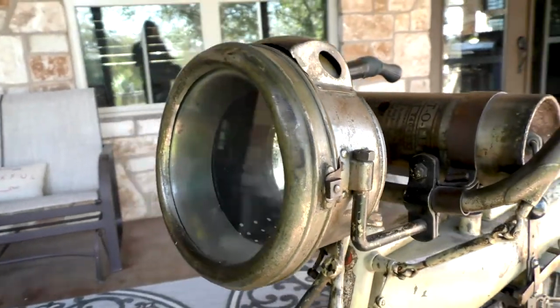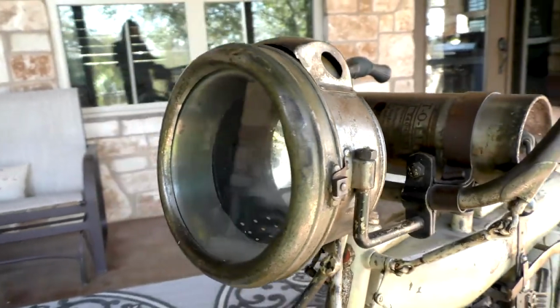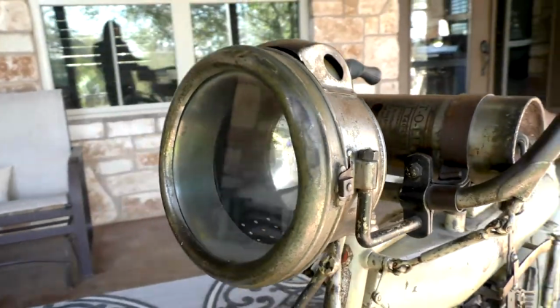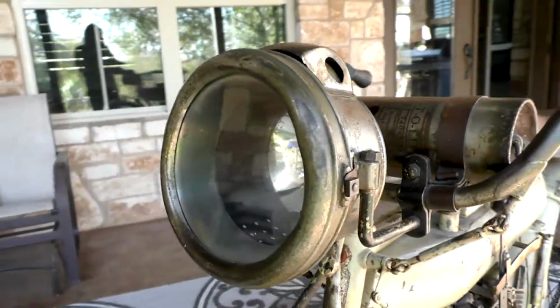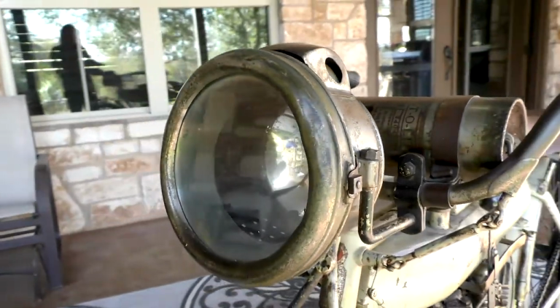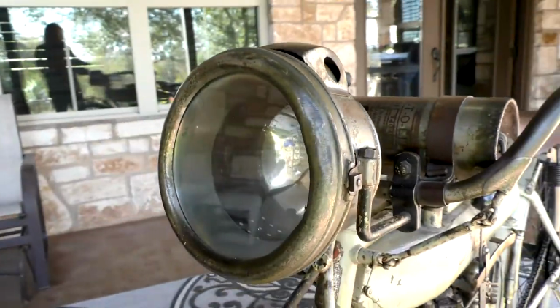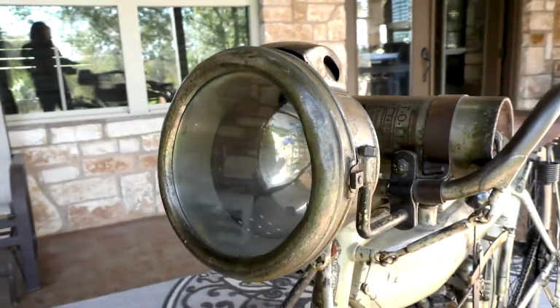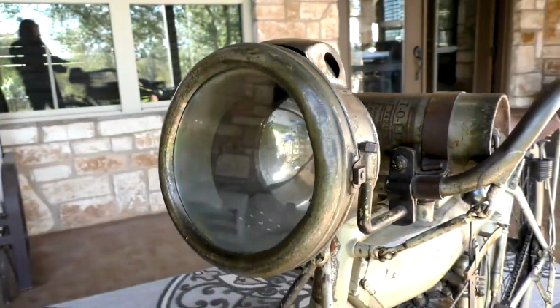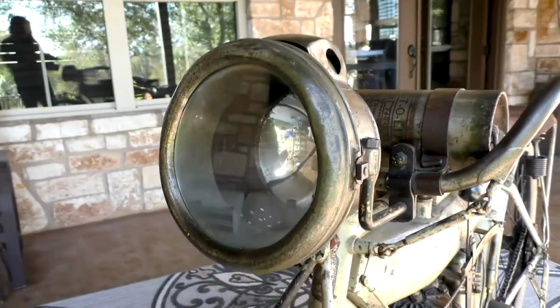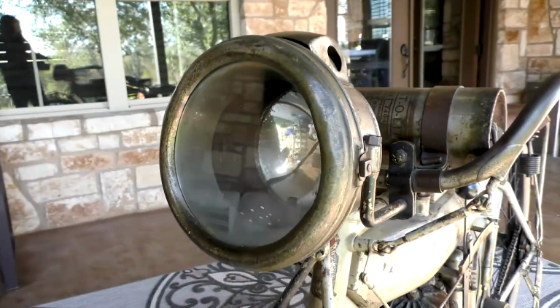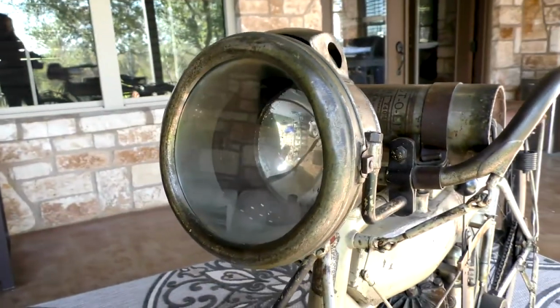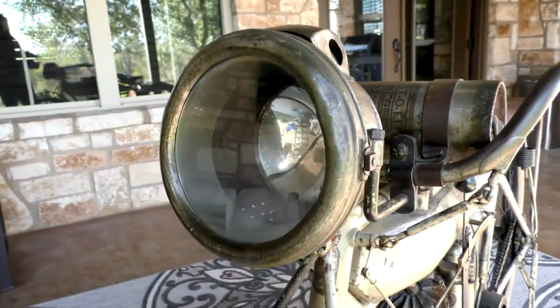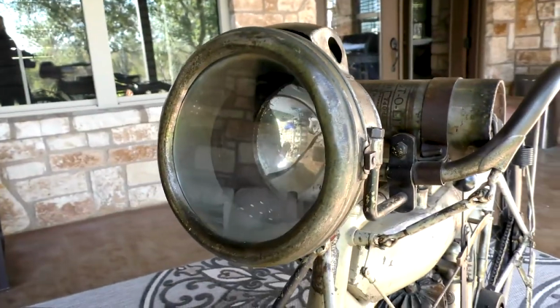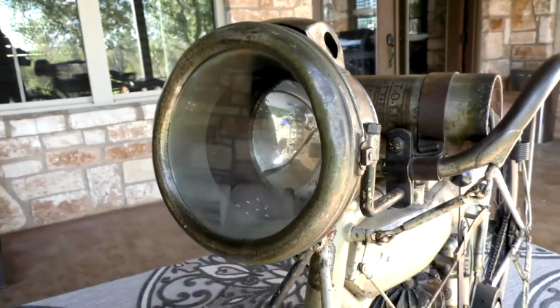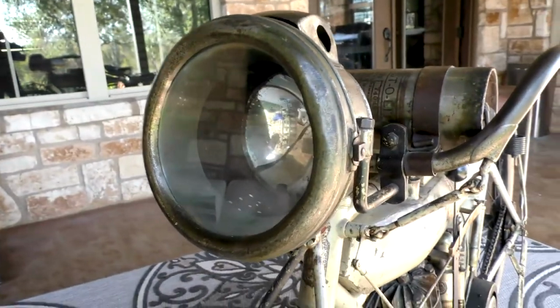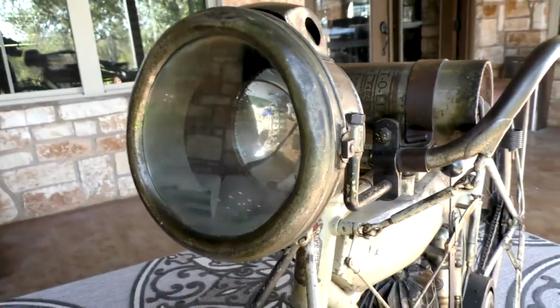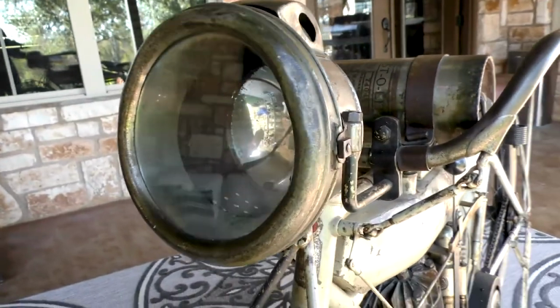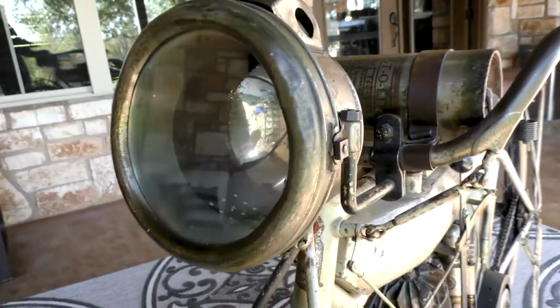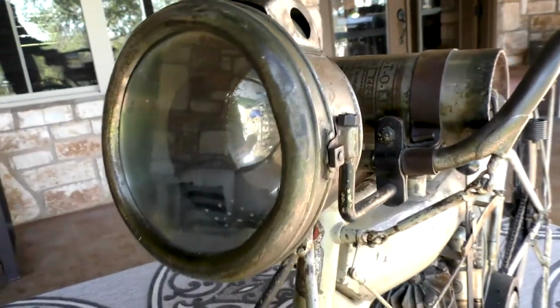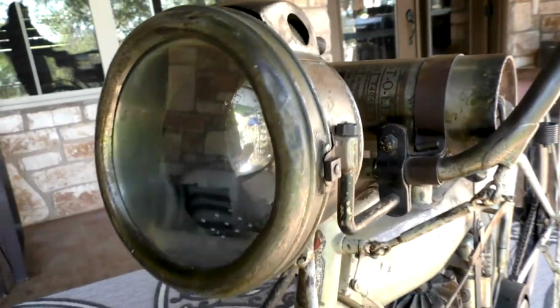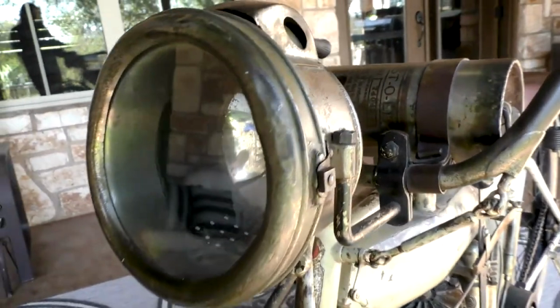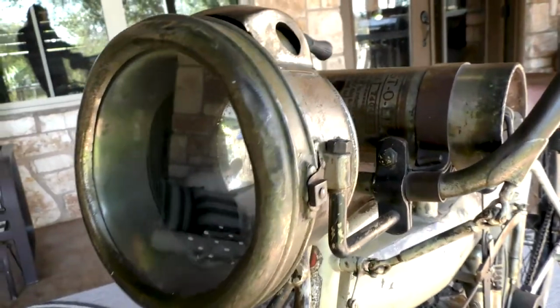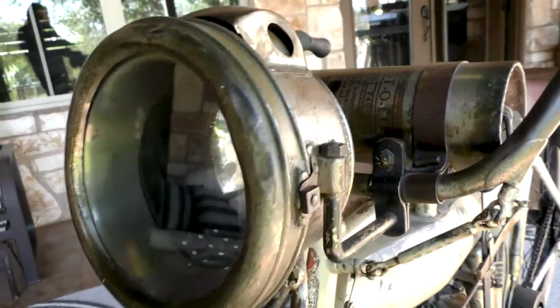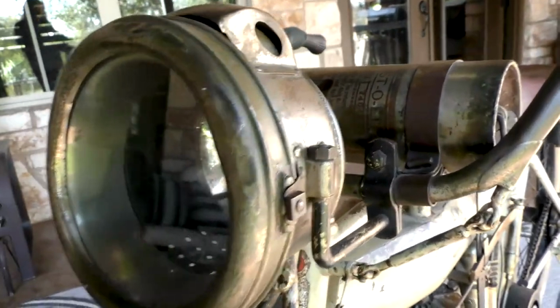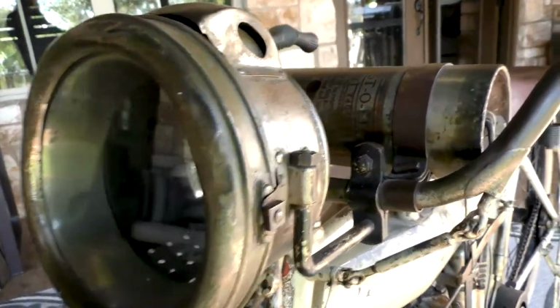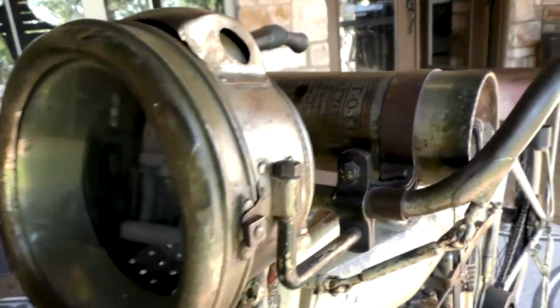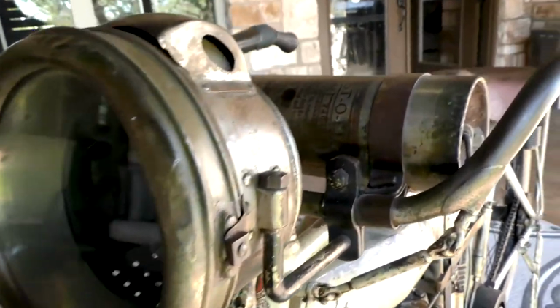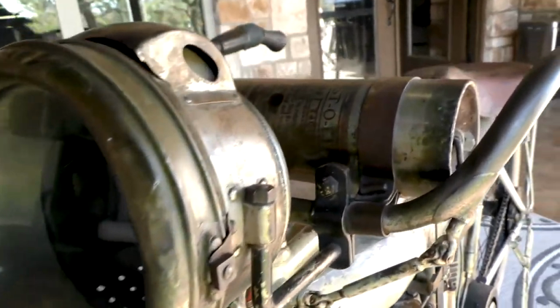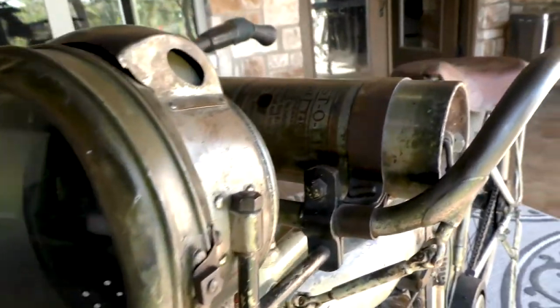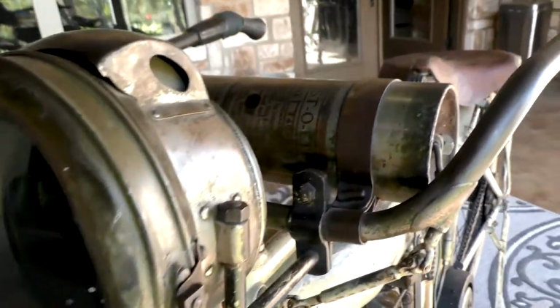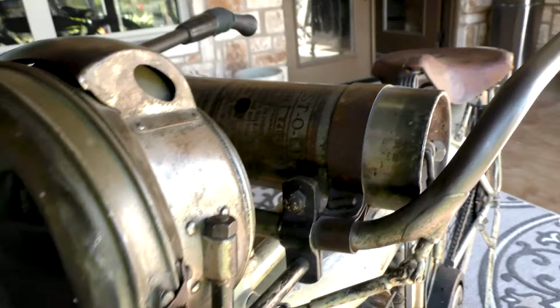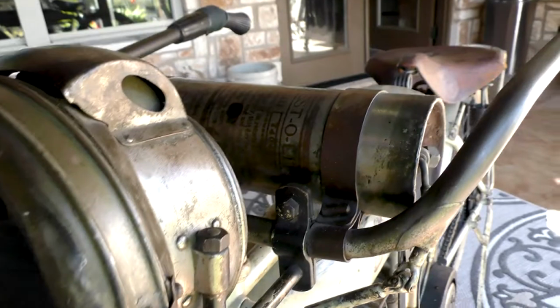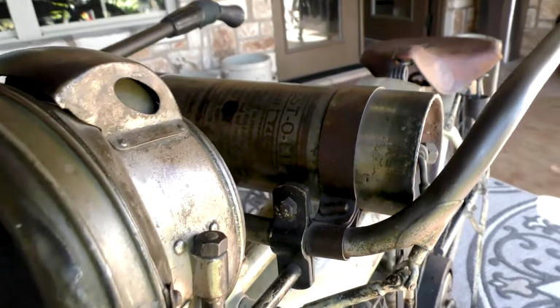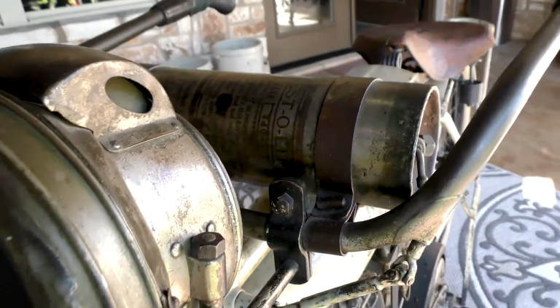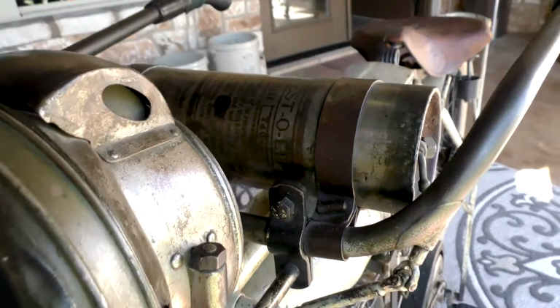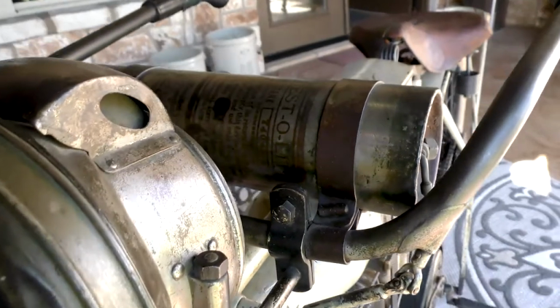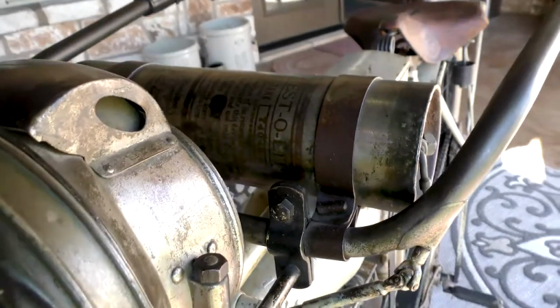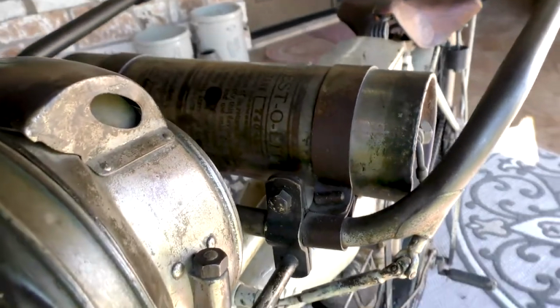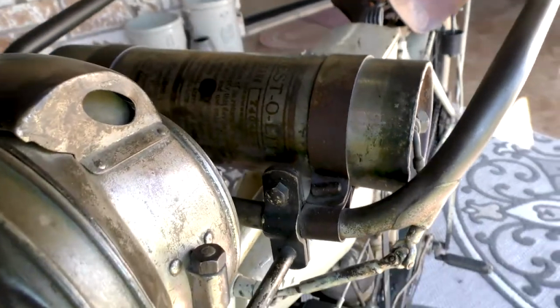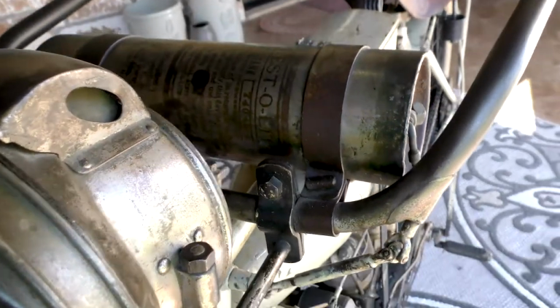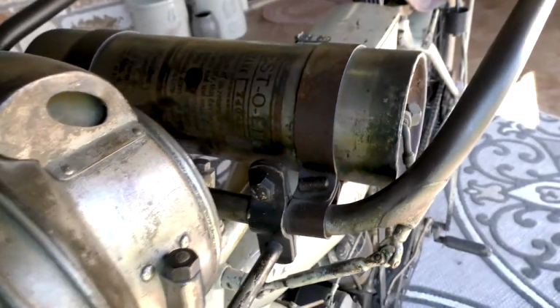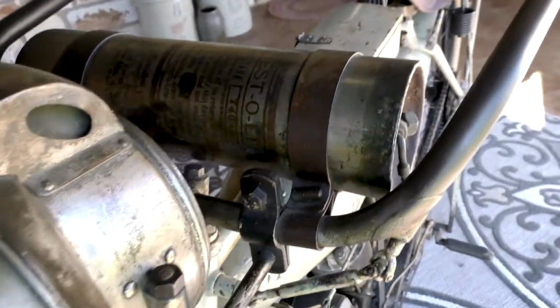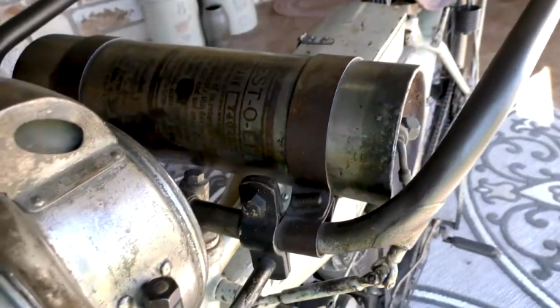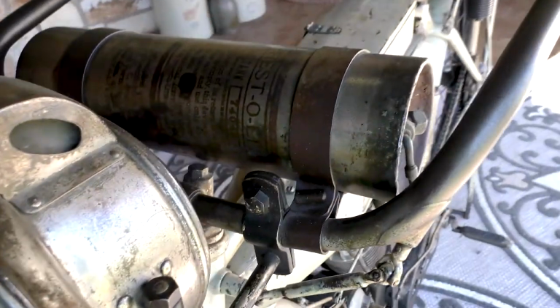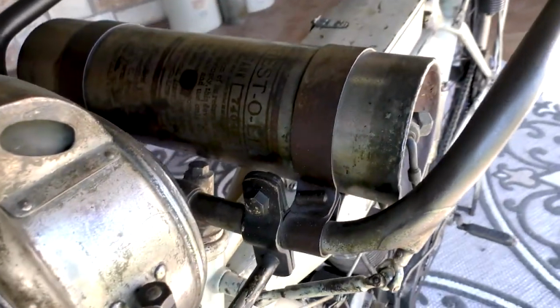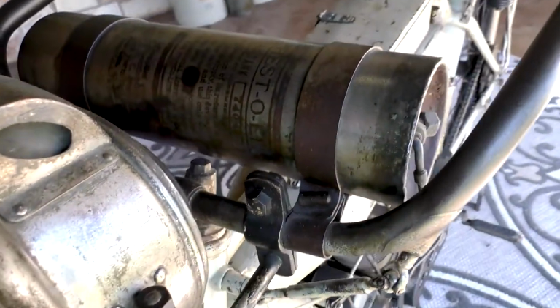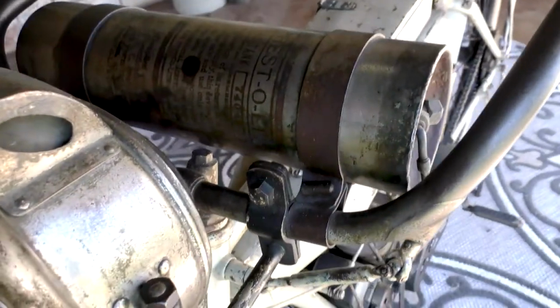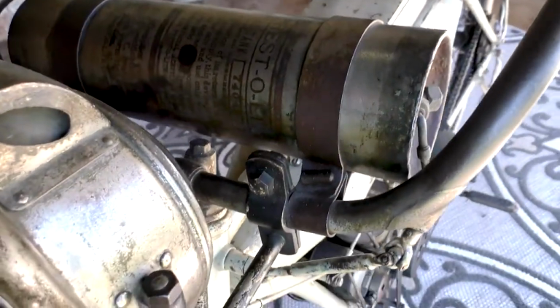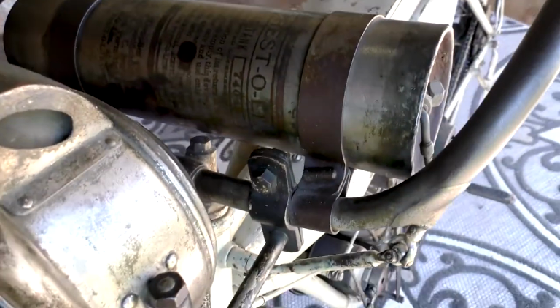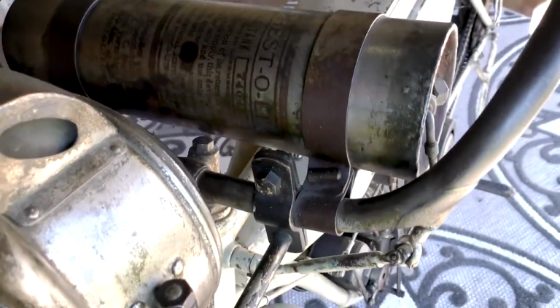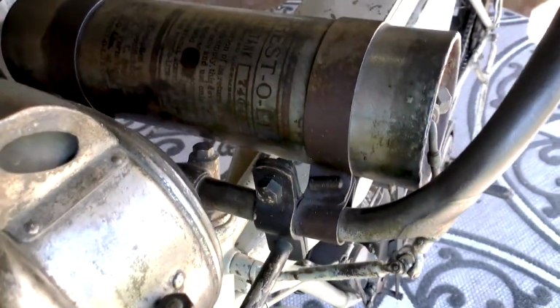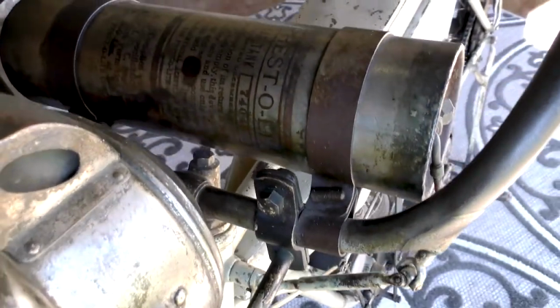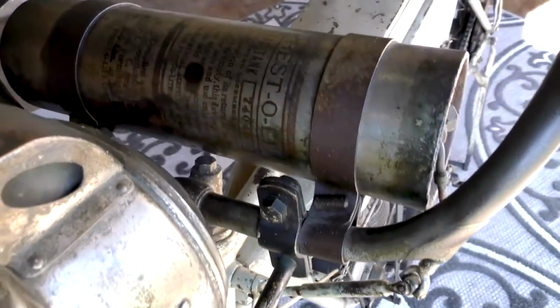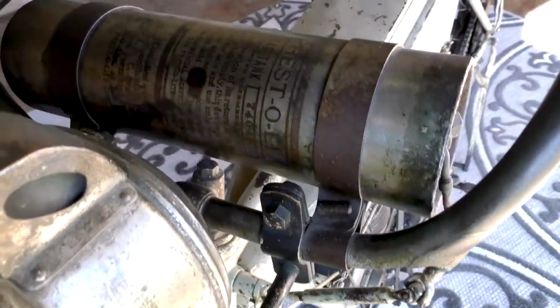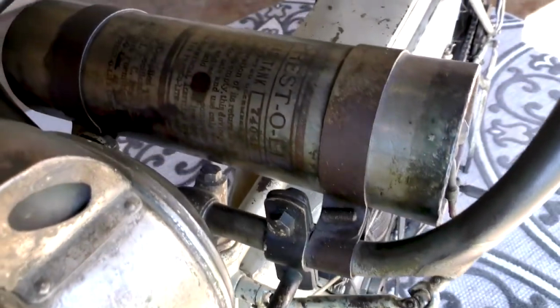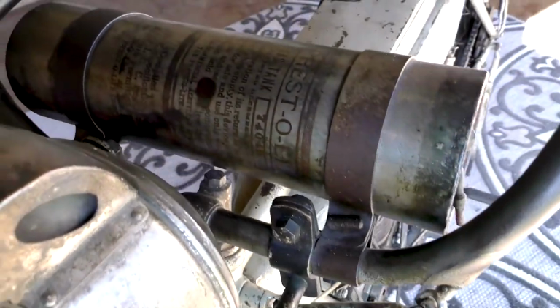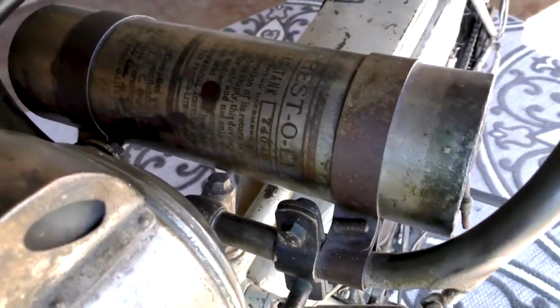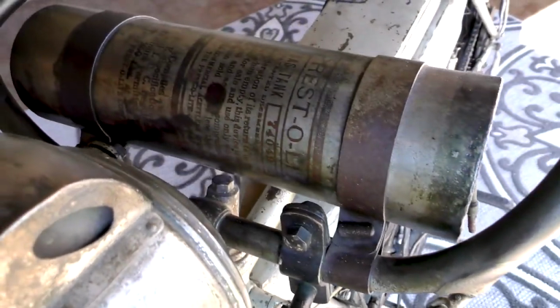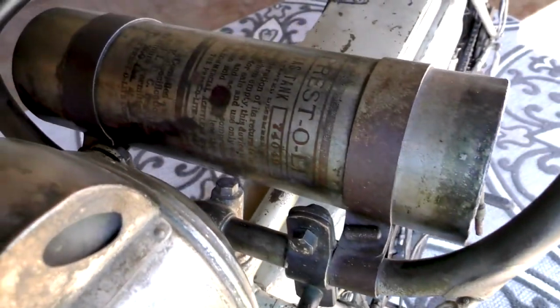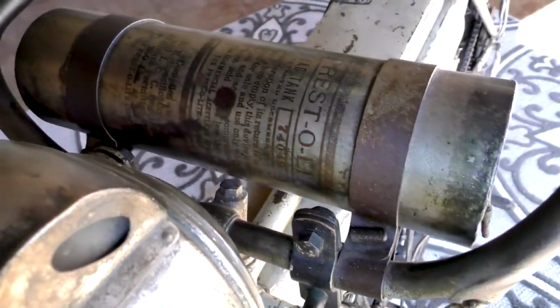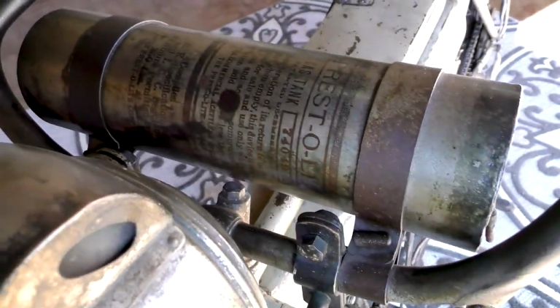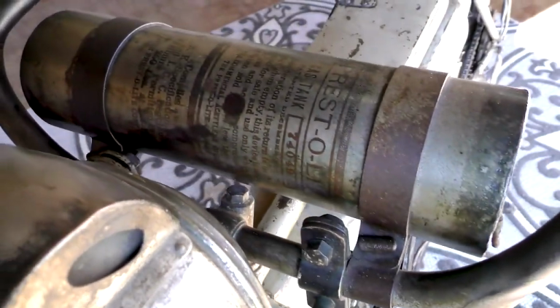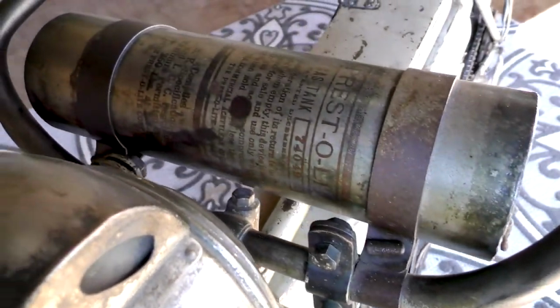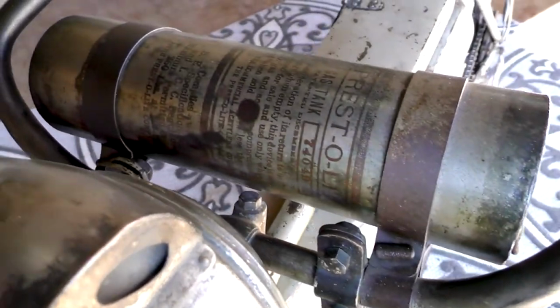61 cubic inches, 998 cc's, and it is a whopping 7 horsepower.